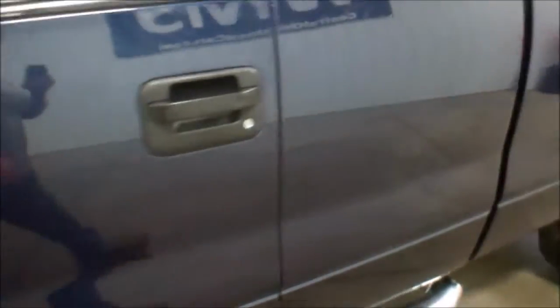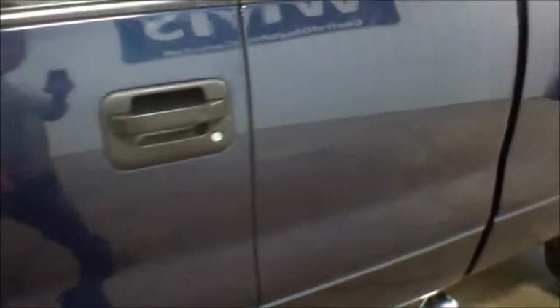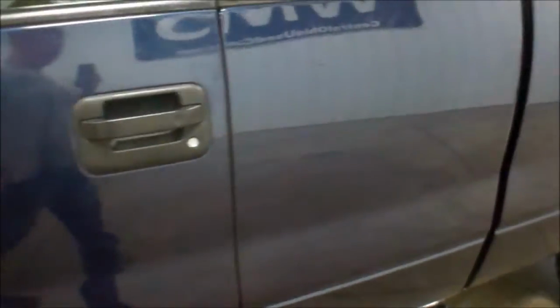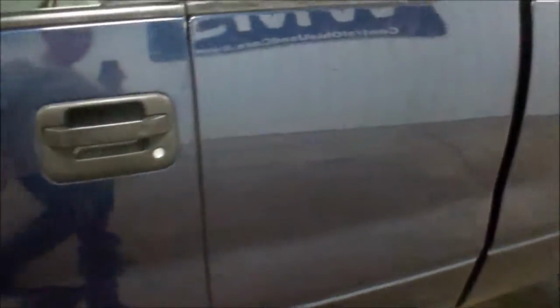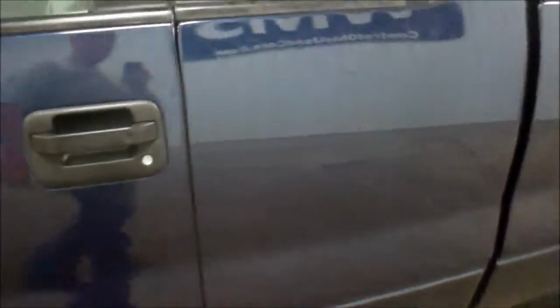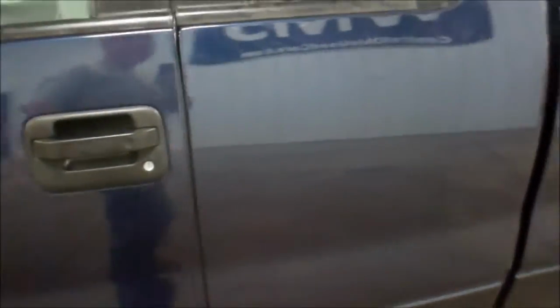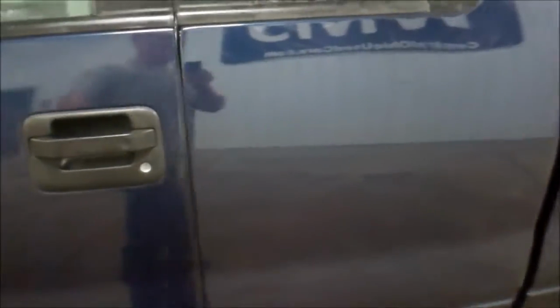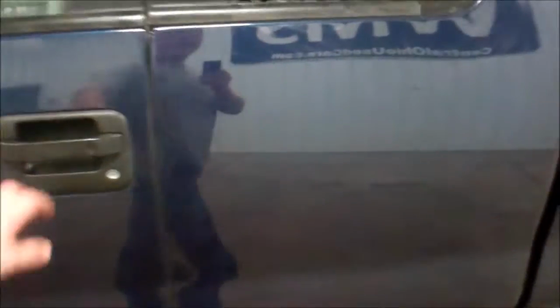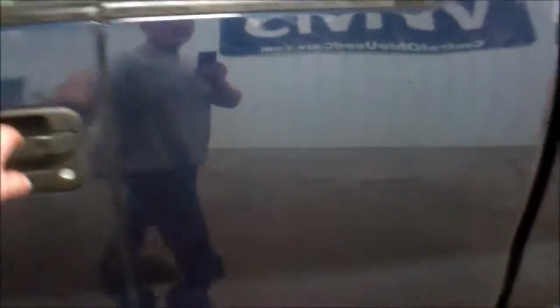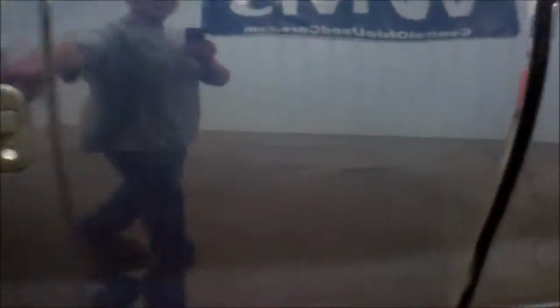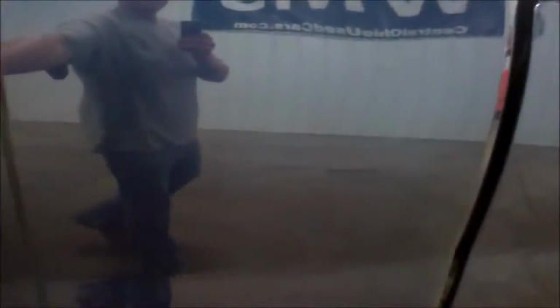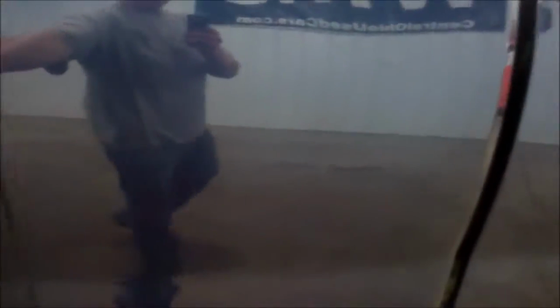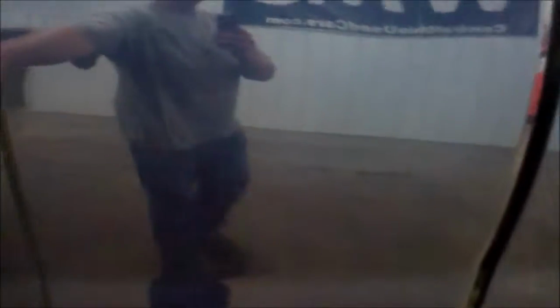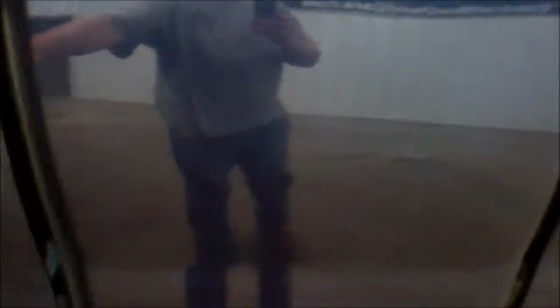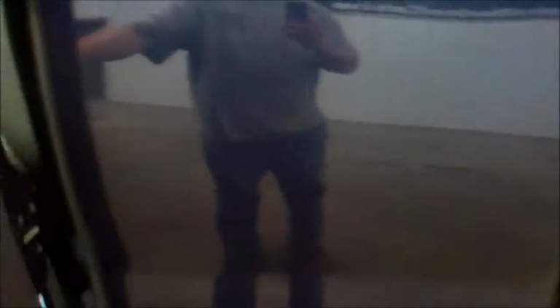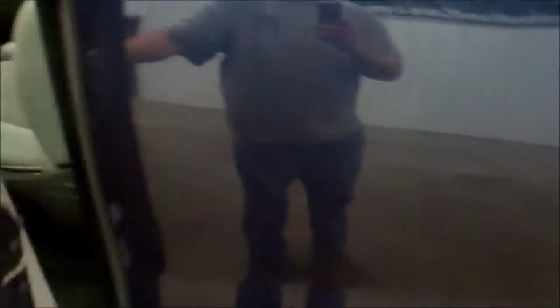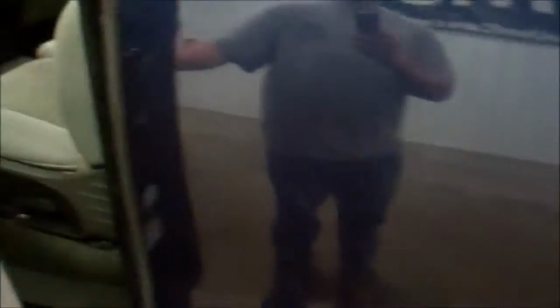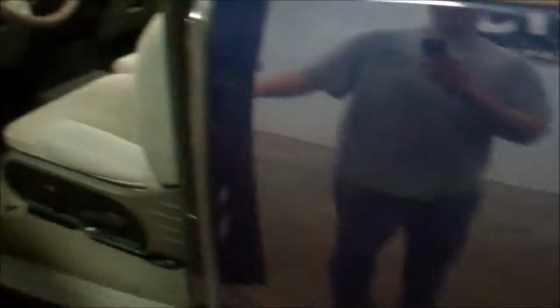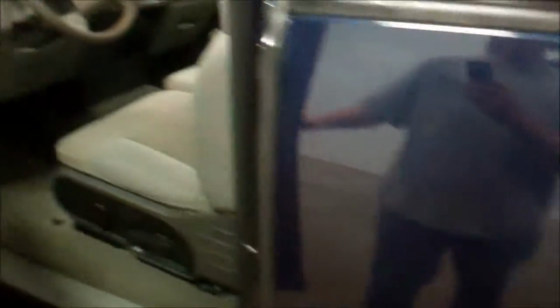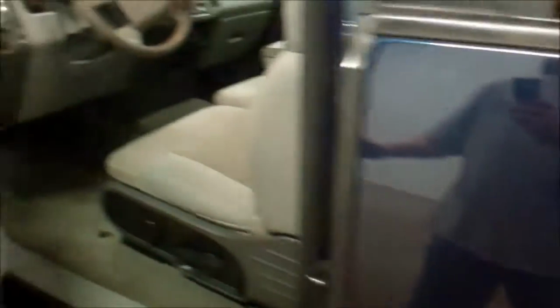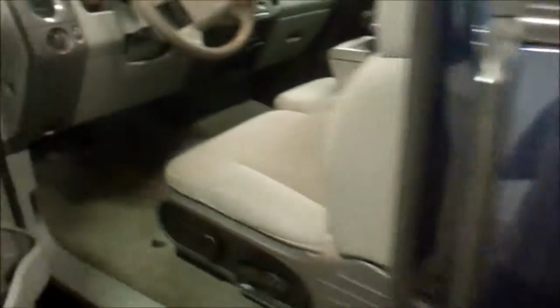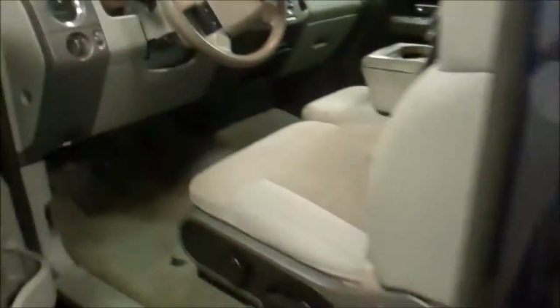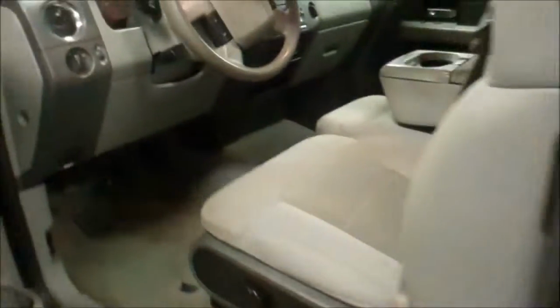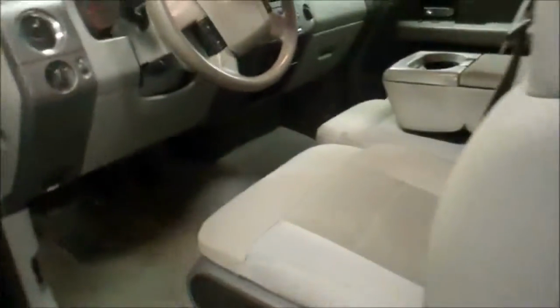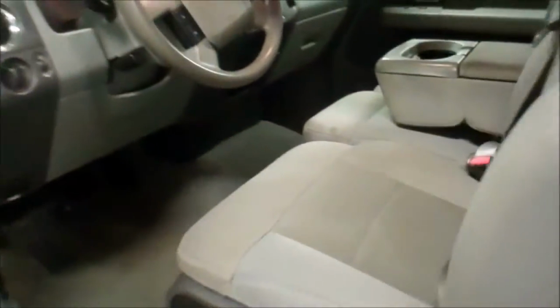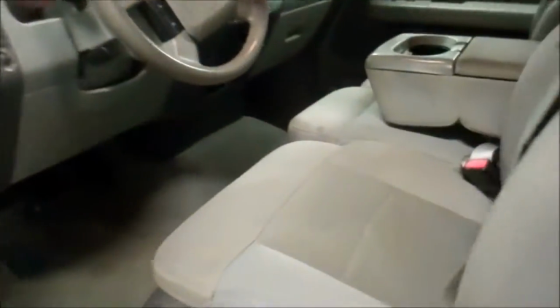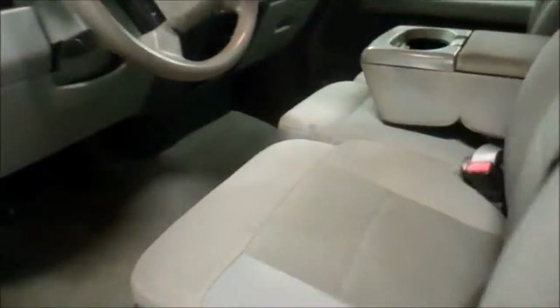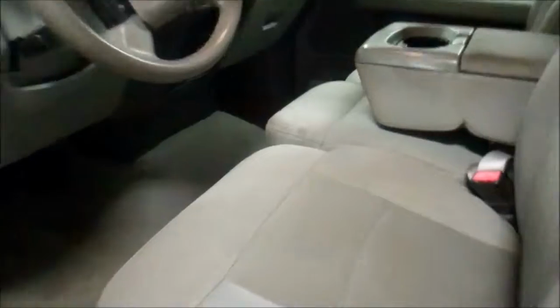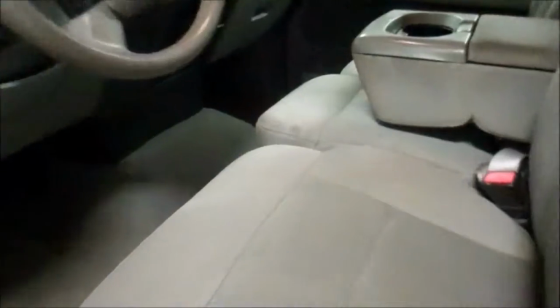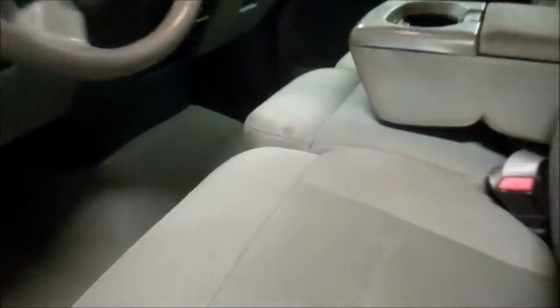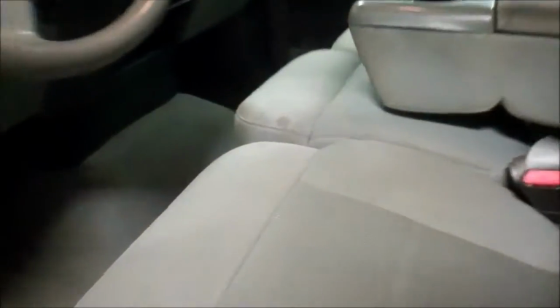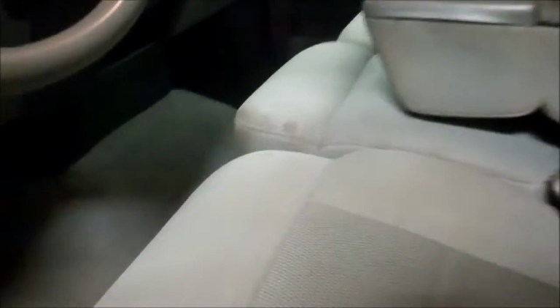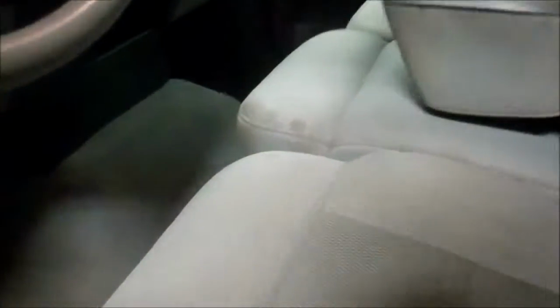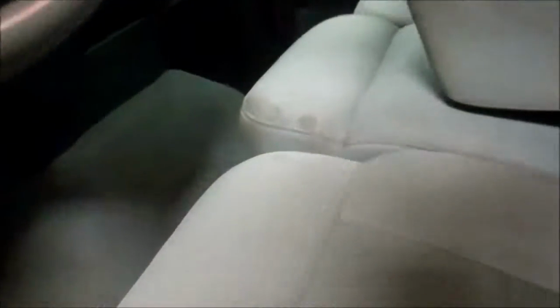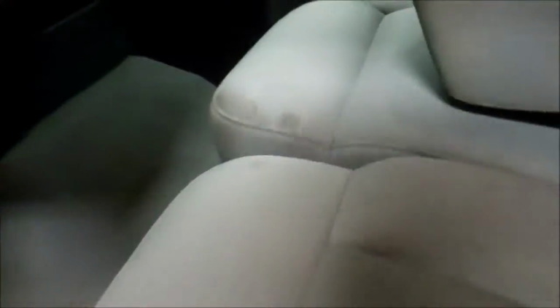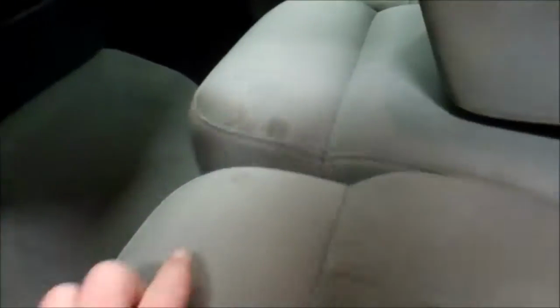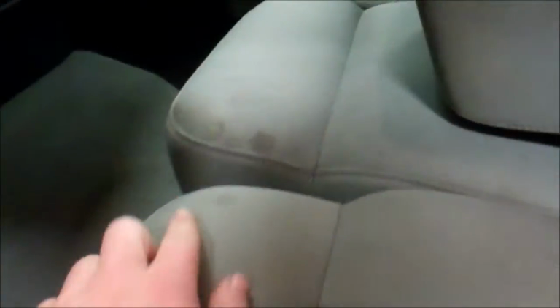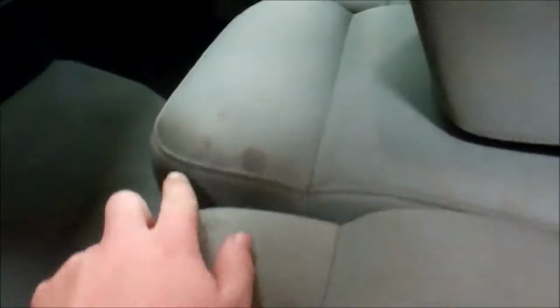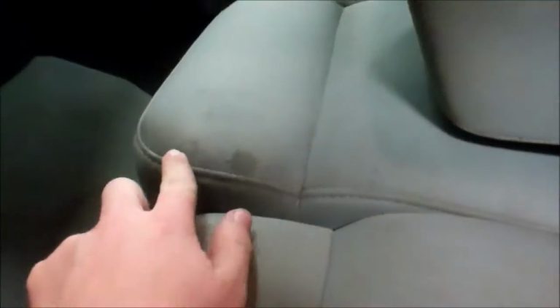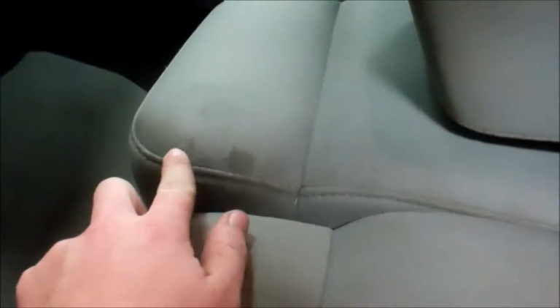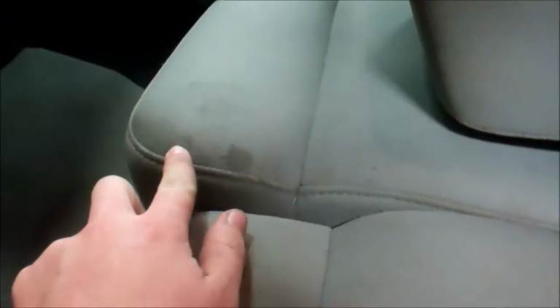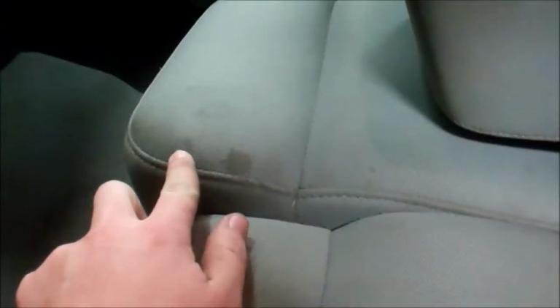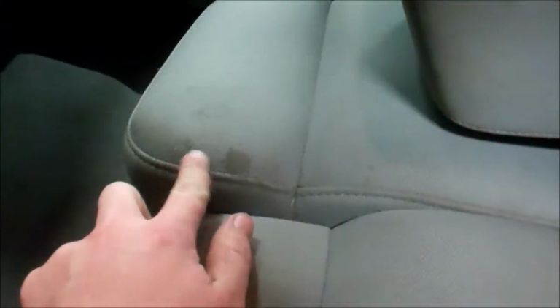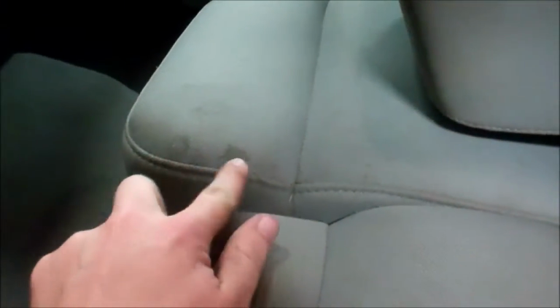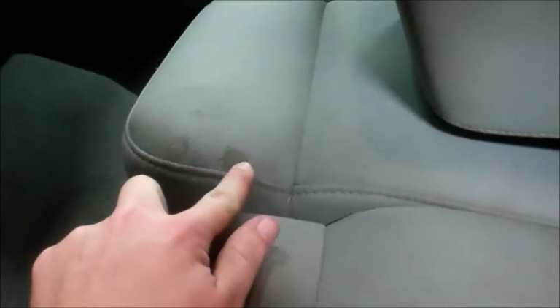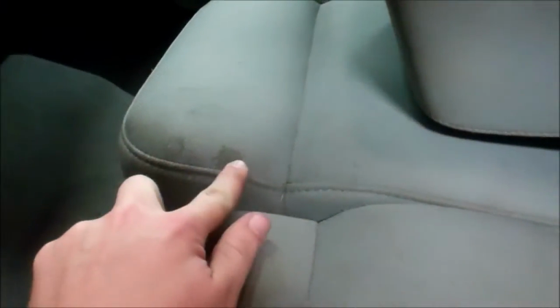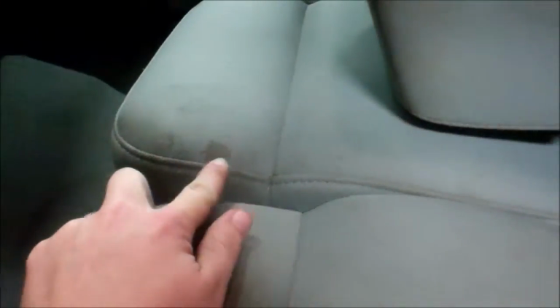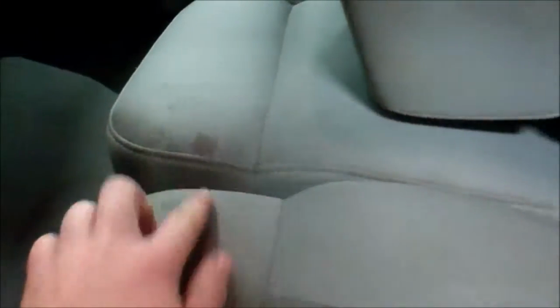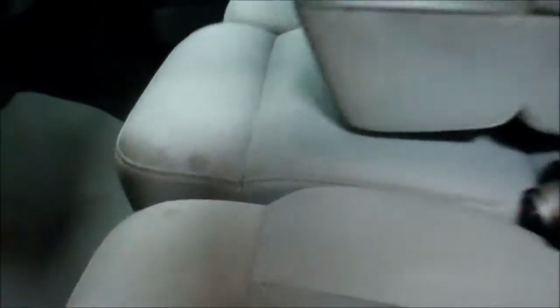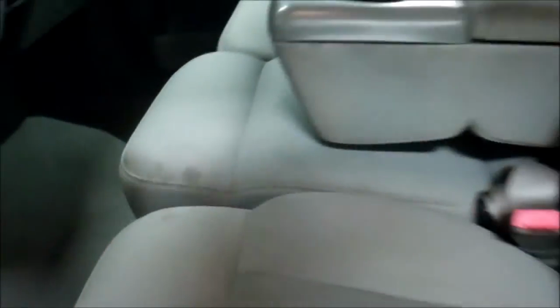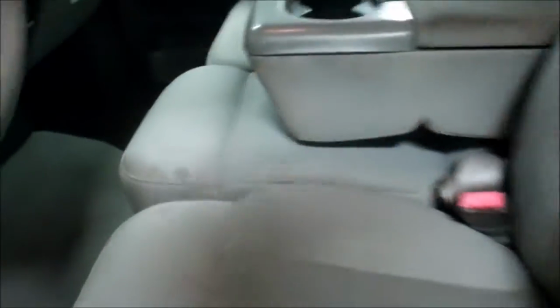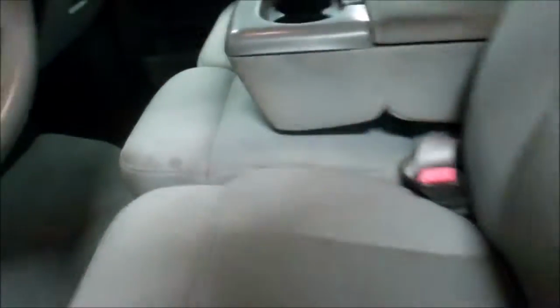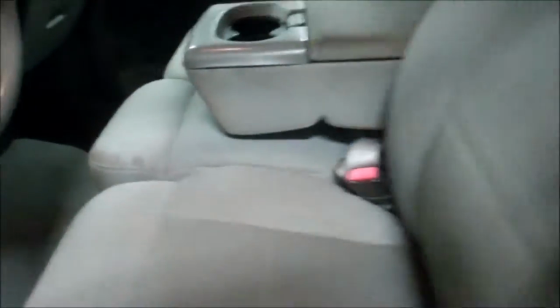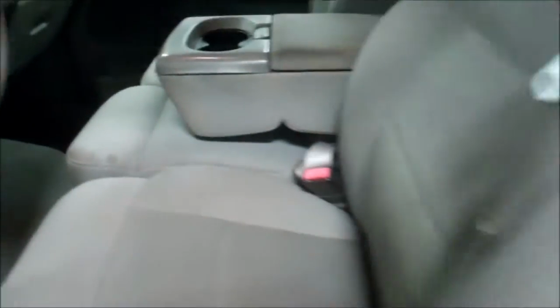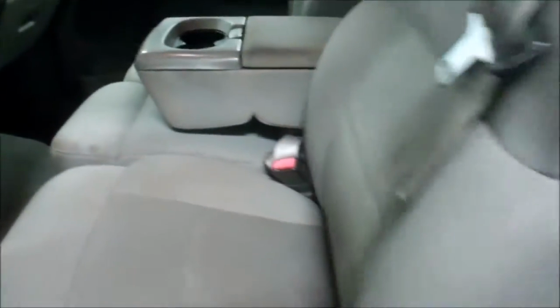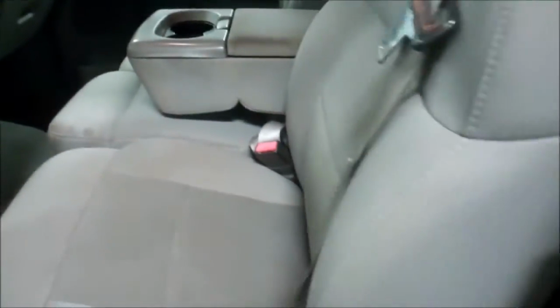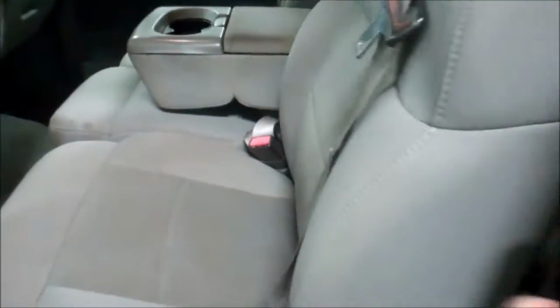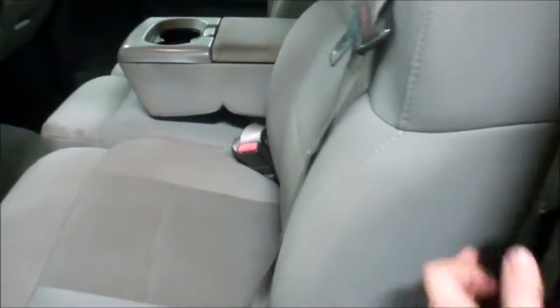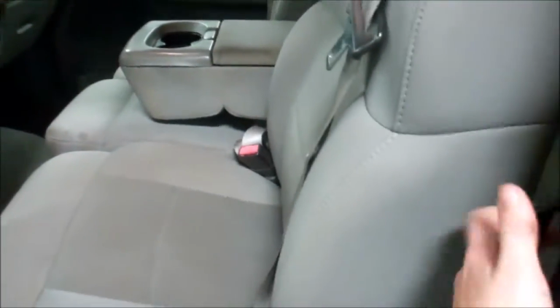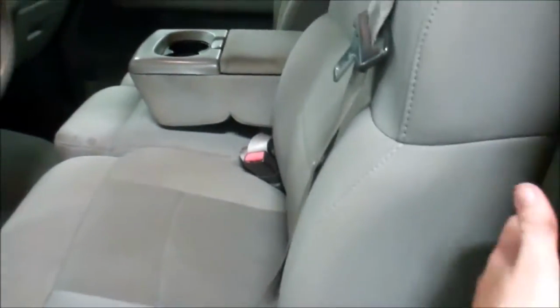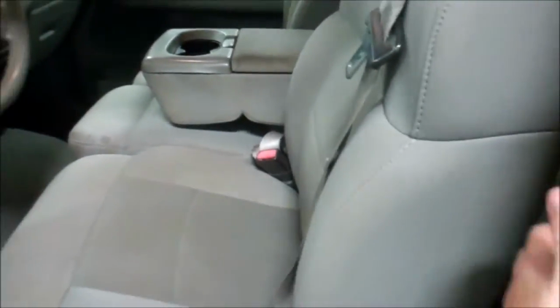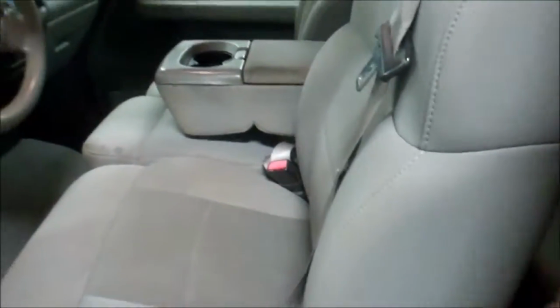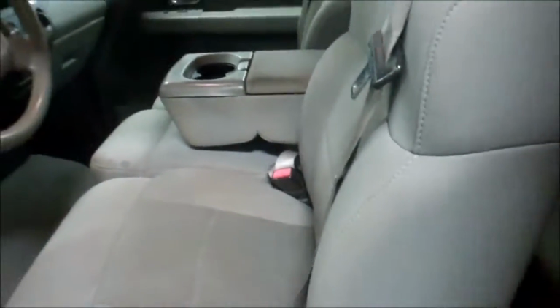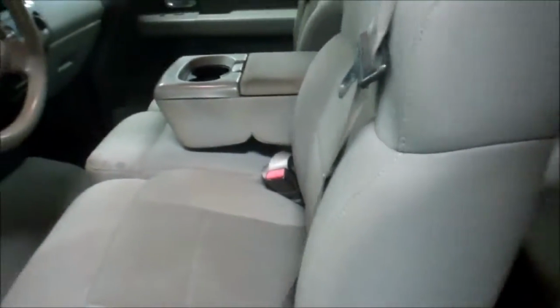On the inside, there are a few stains on the seats. There are some in the back also.